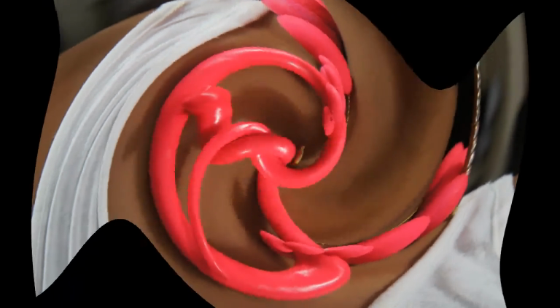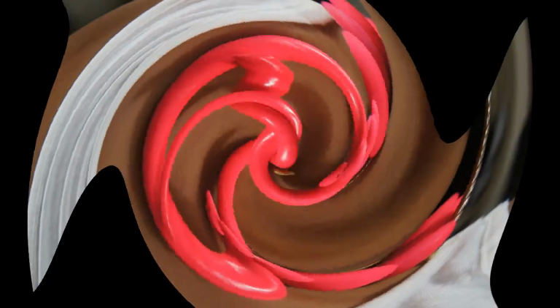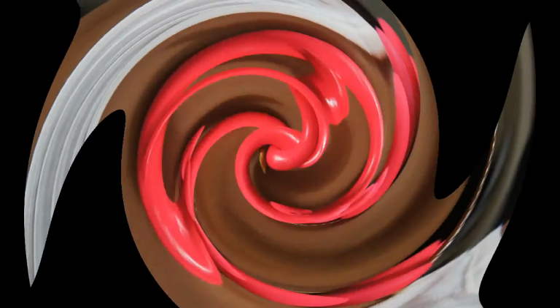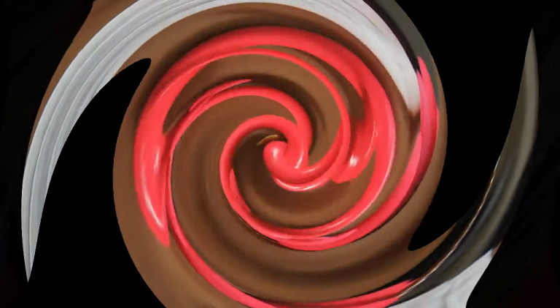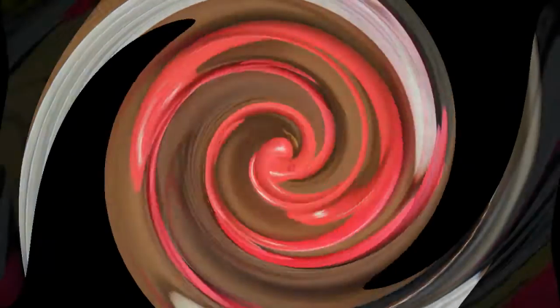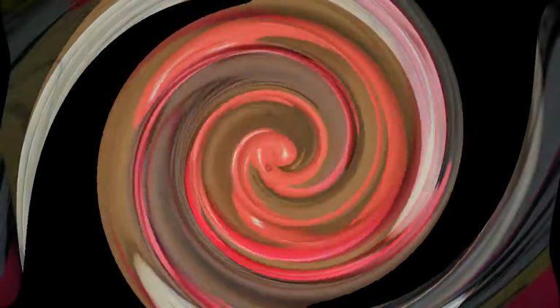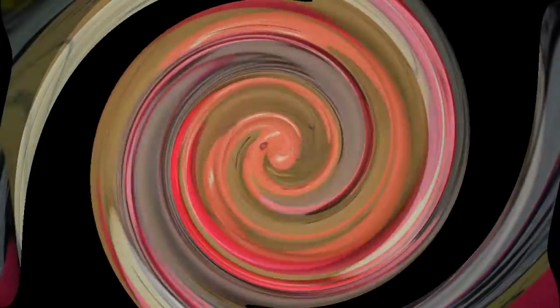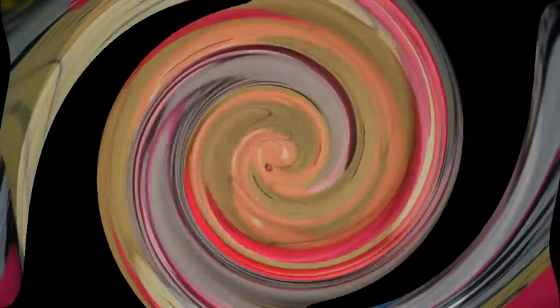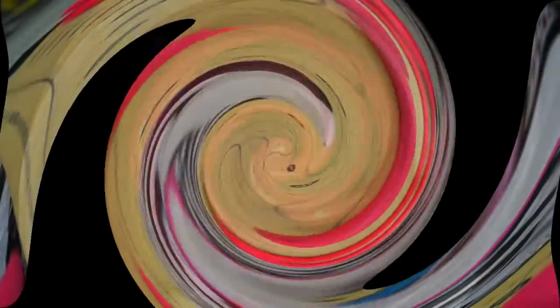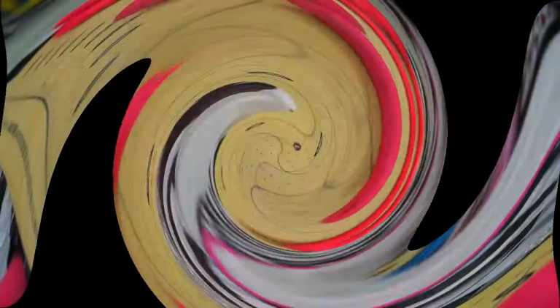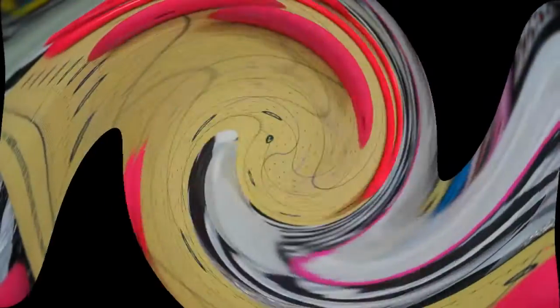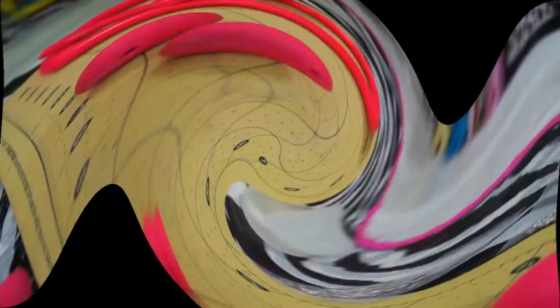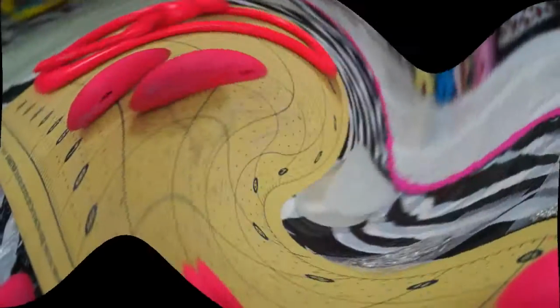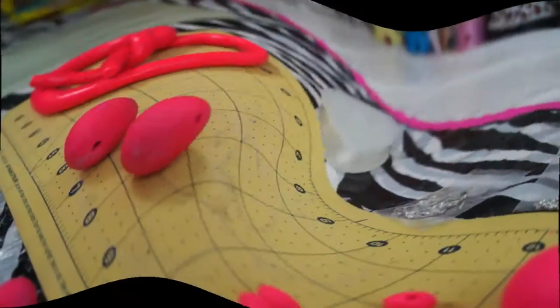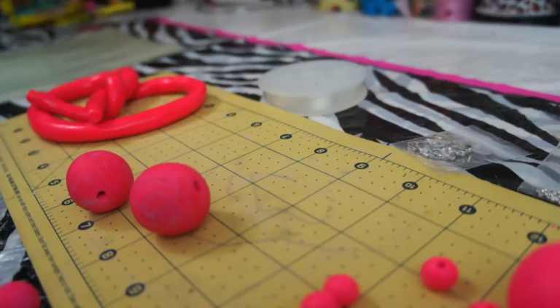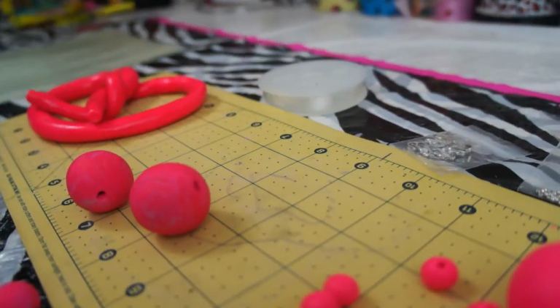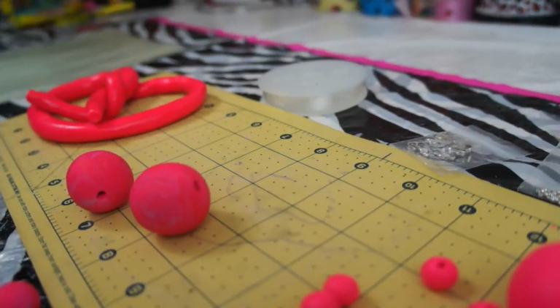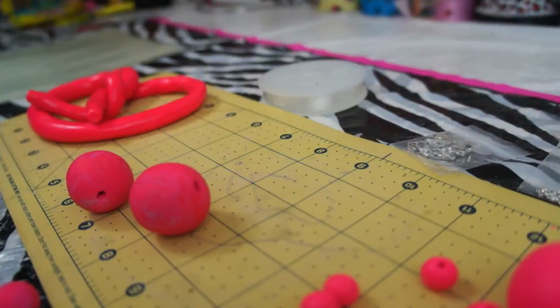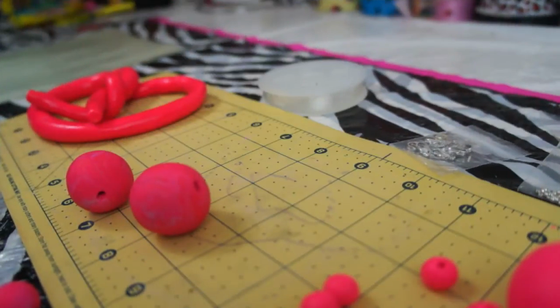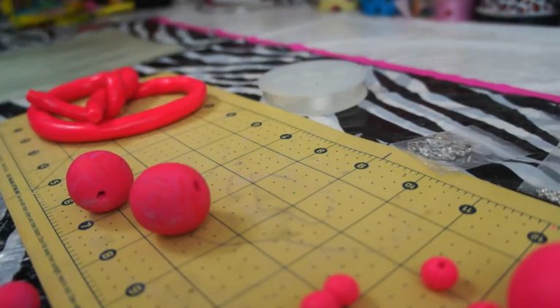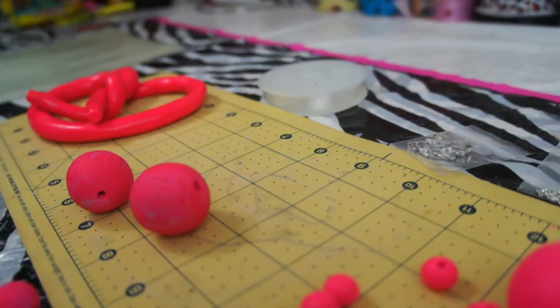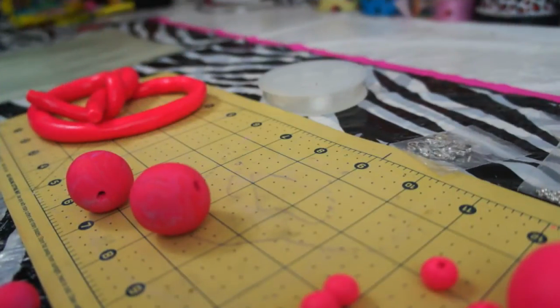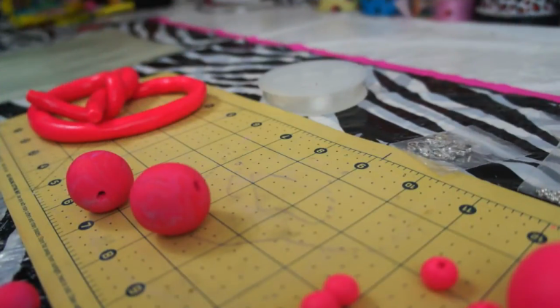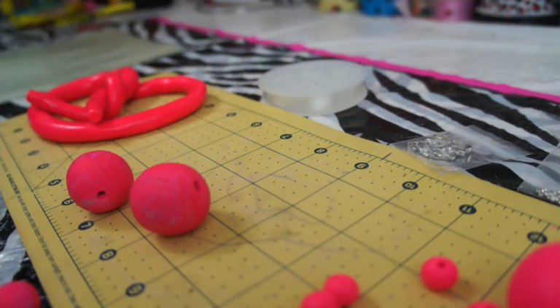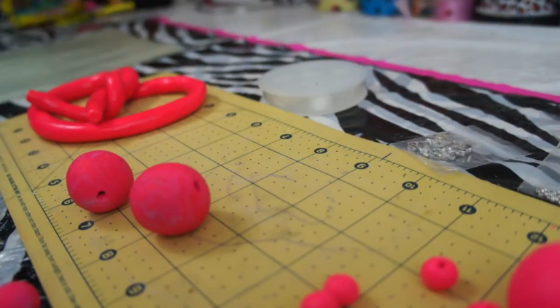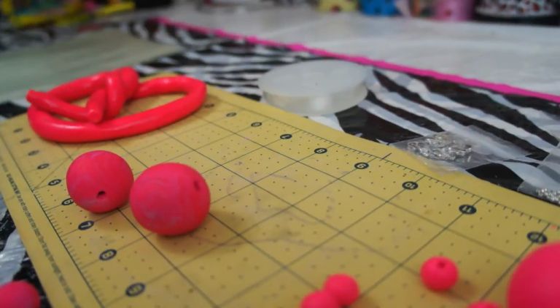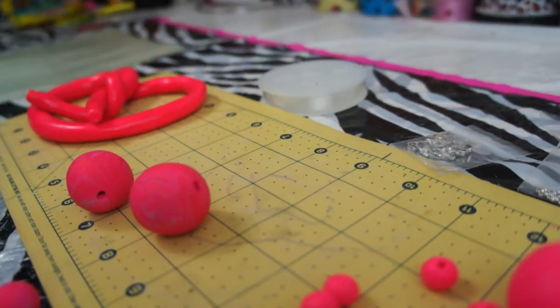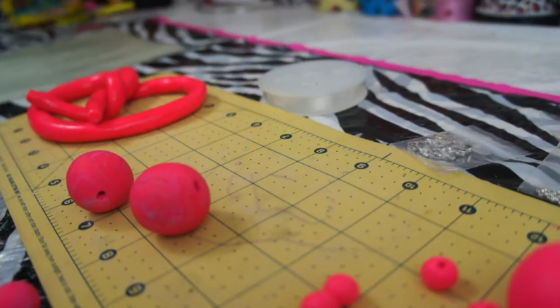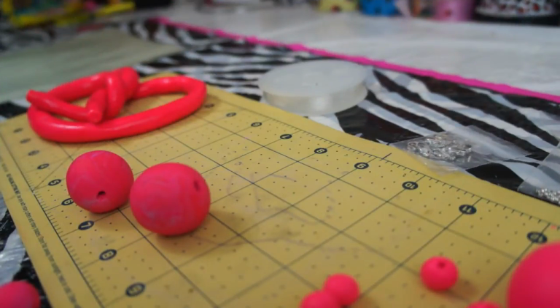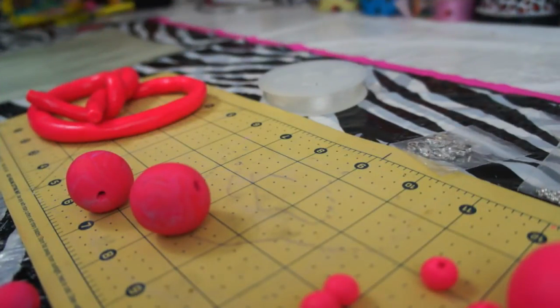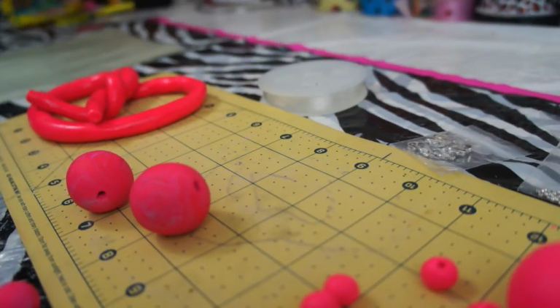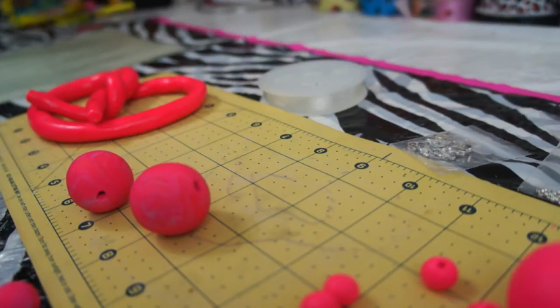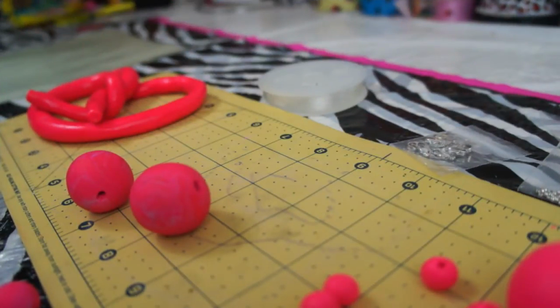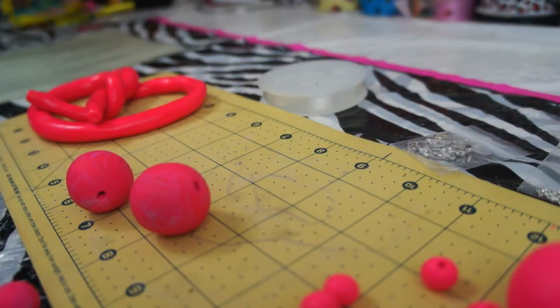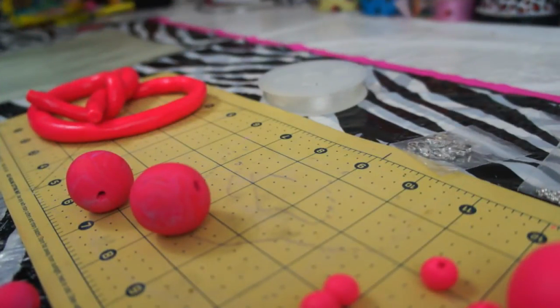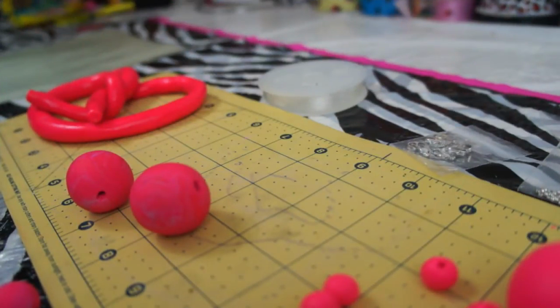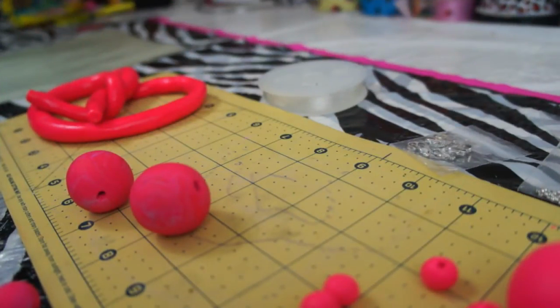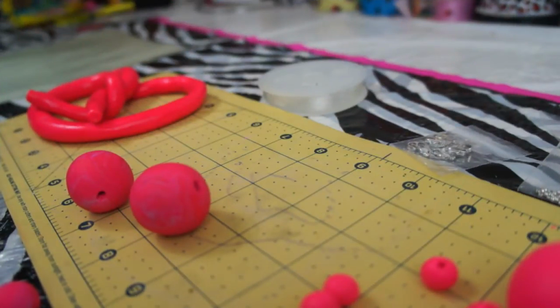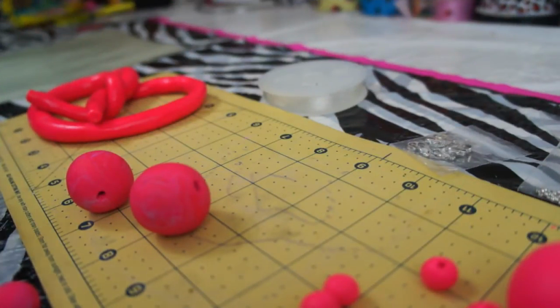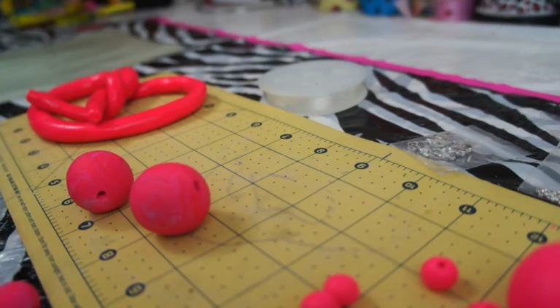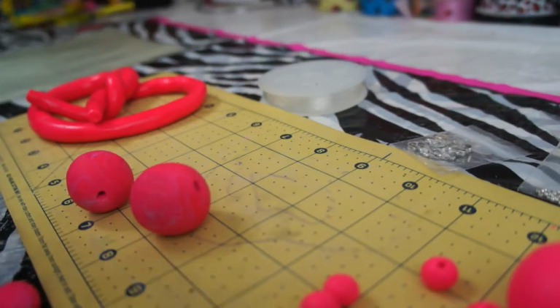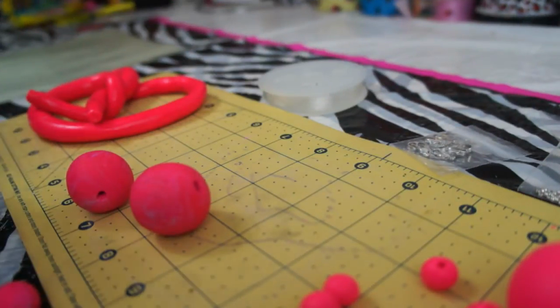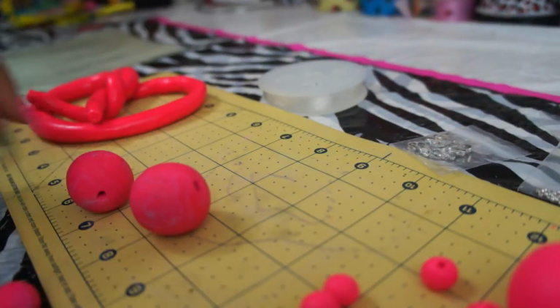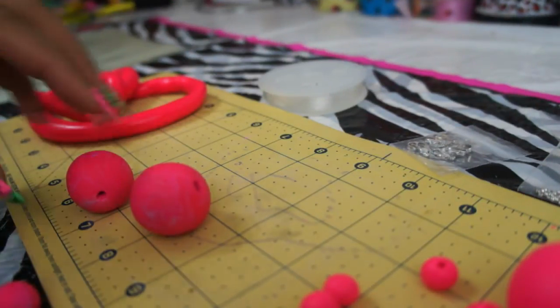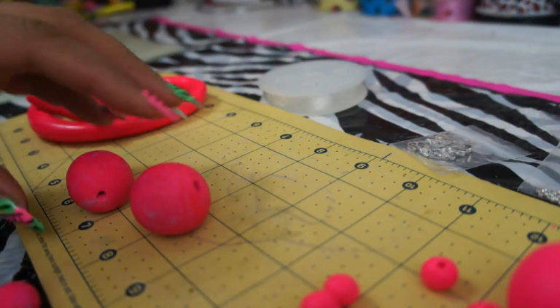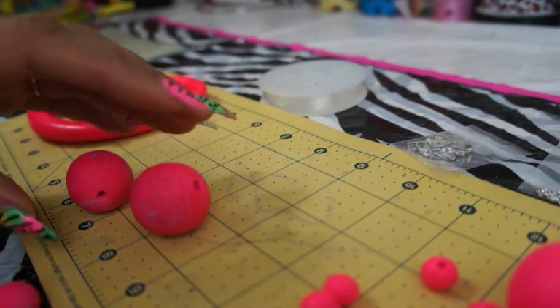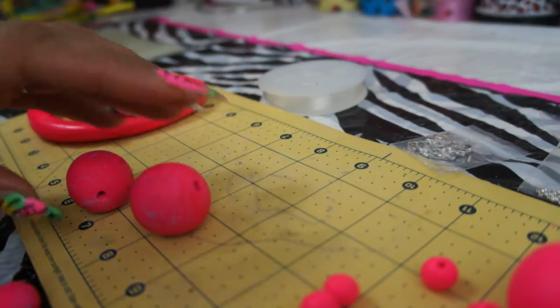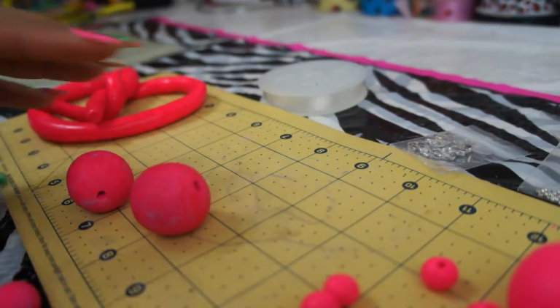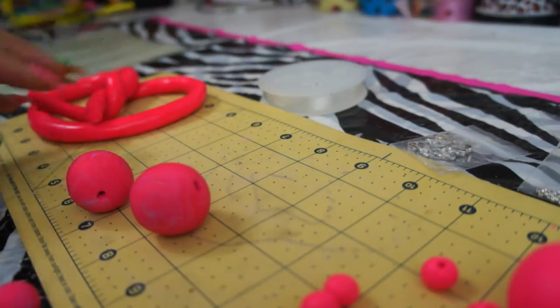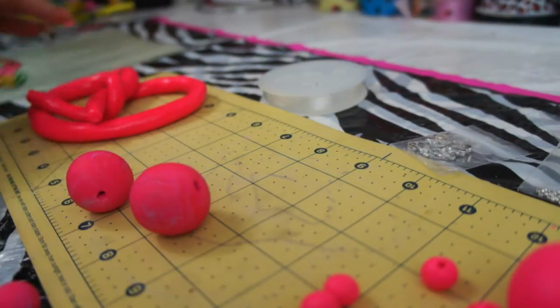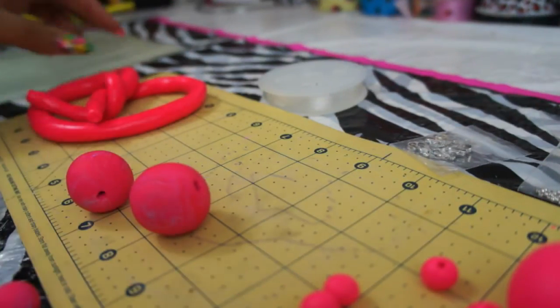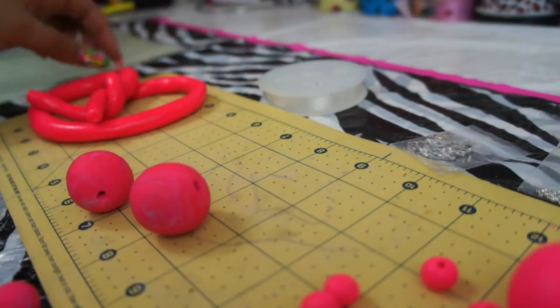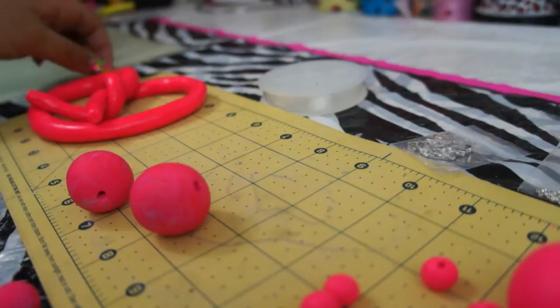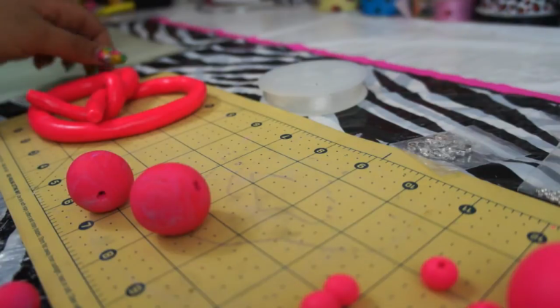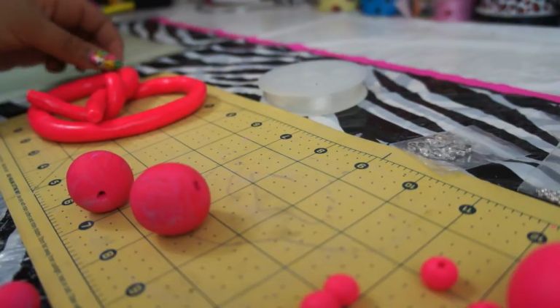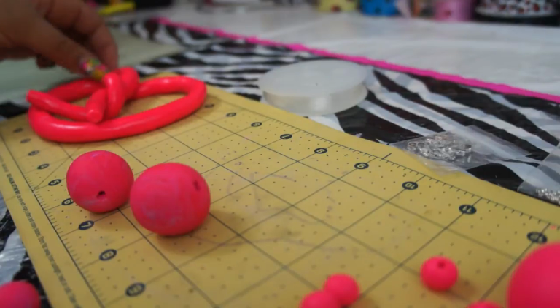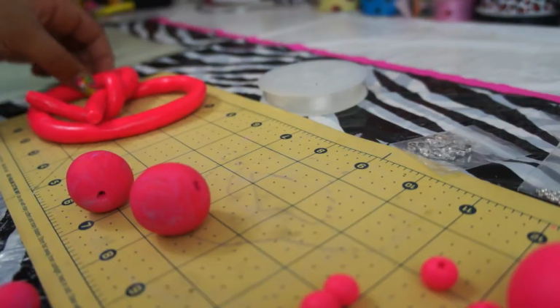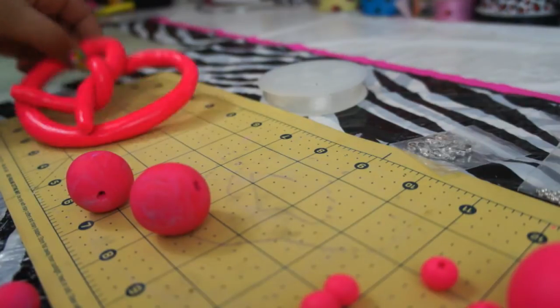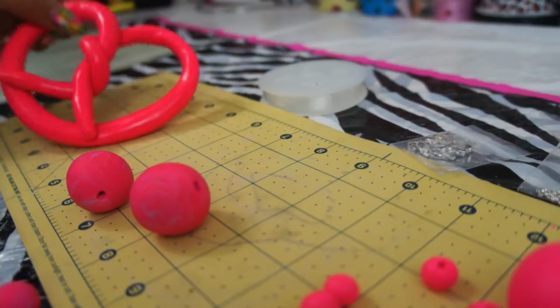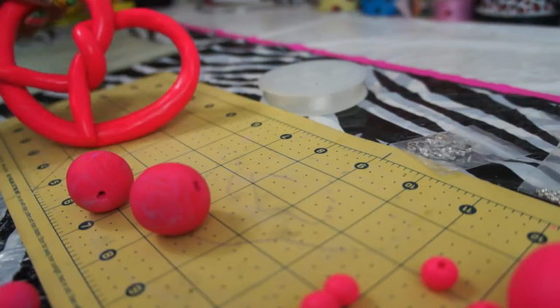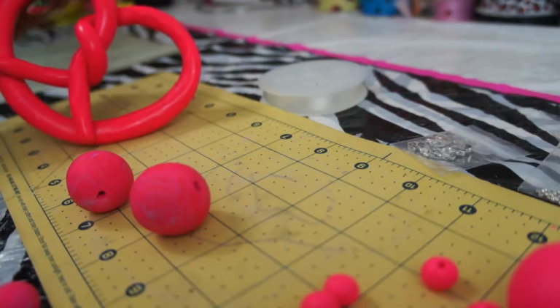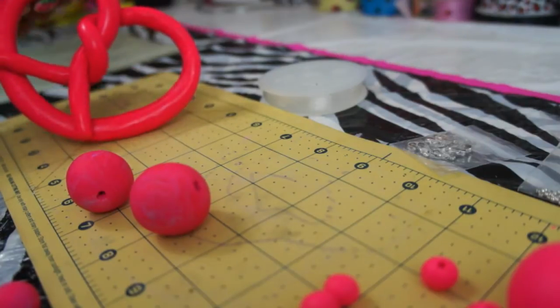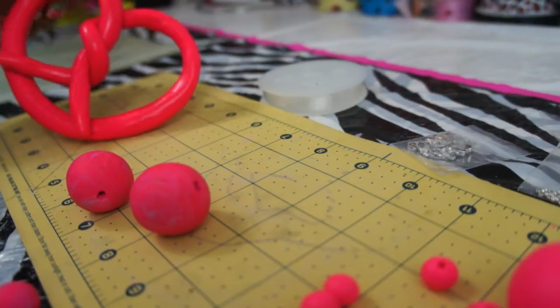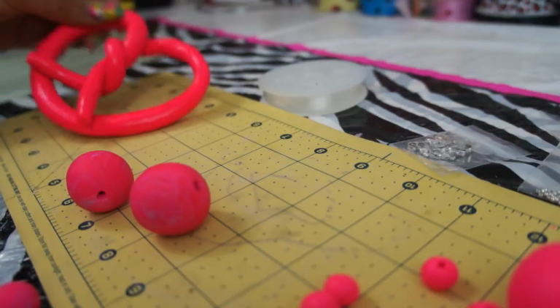Hey guys, it's Boys in Makeup and I just wanted to do a really quick video on how I did the pearls to my pretzel necklace.